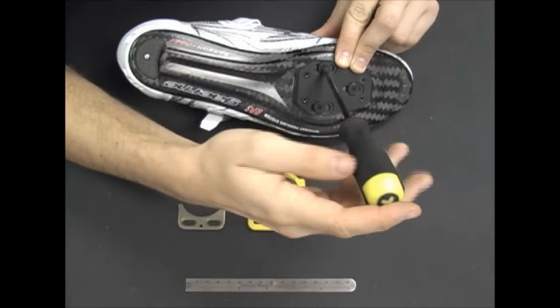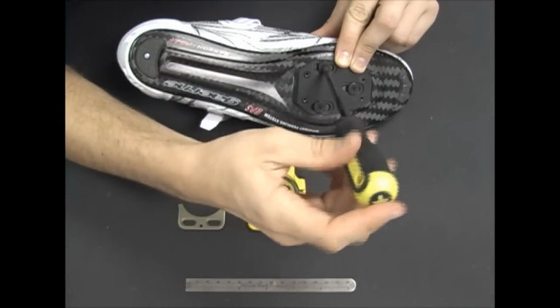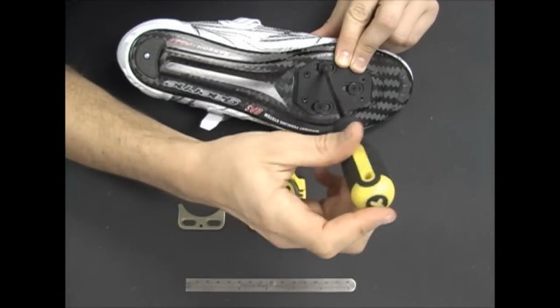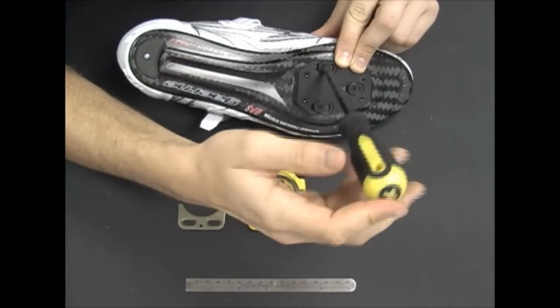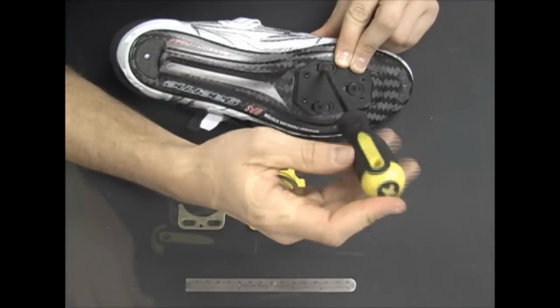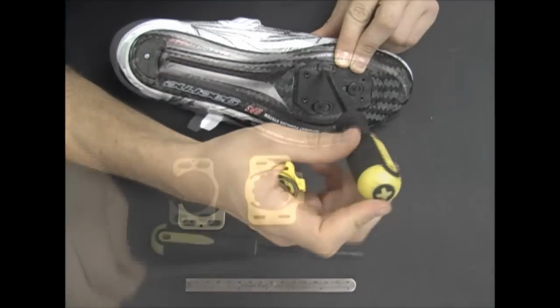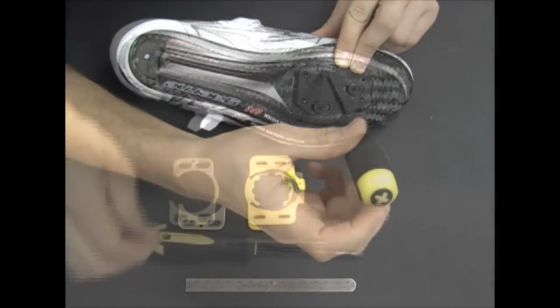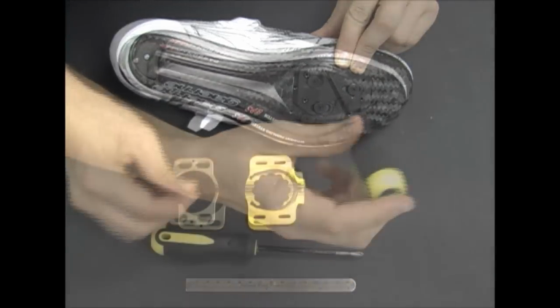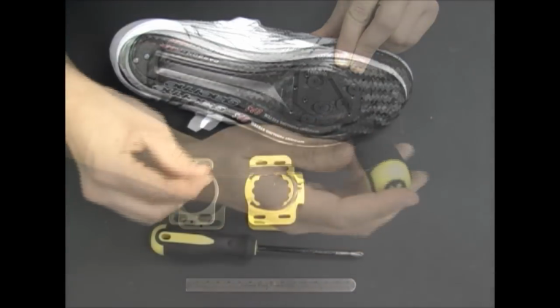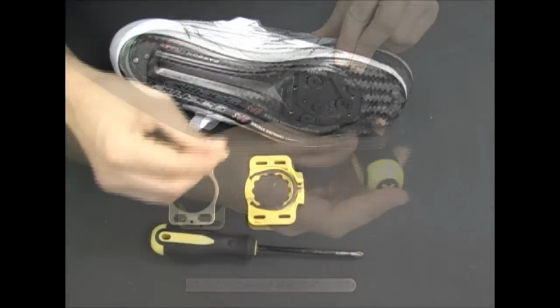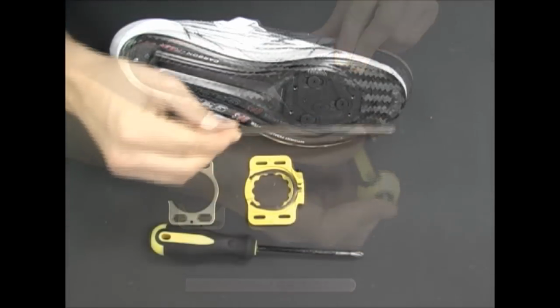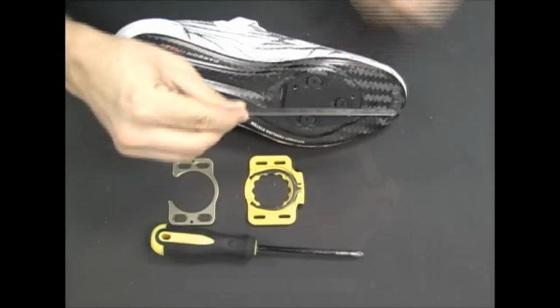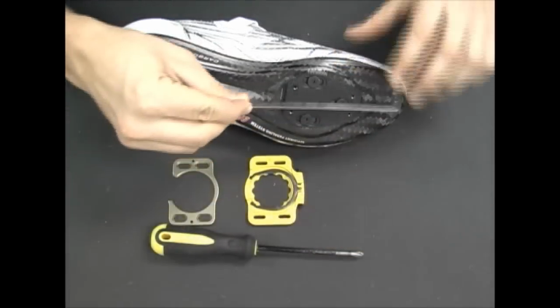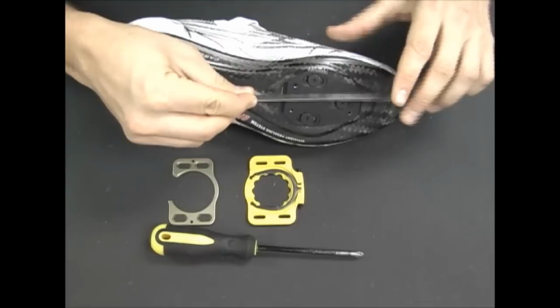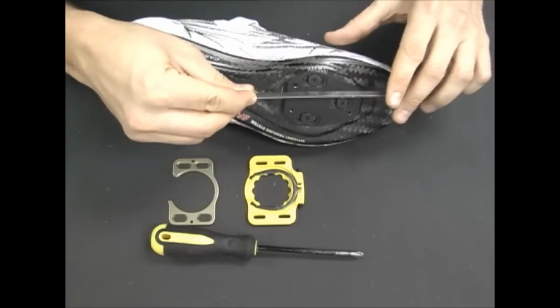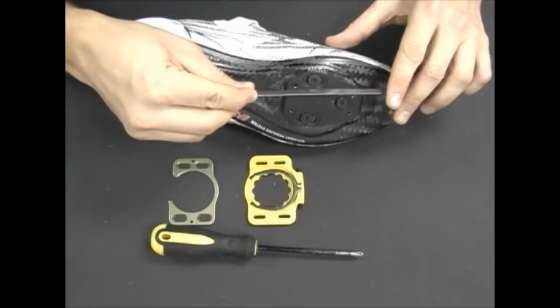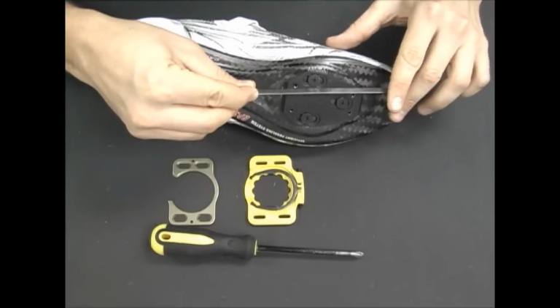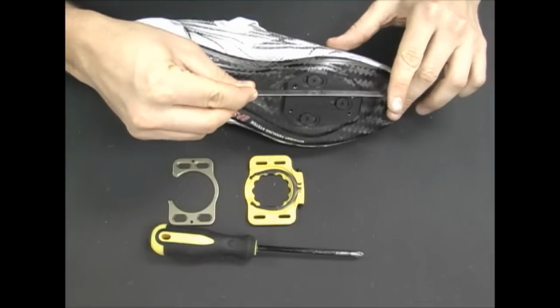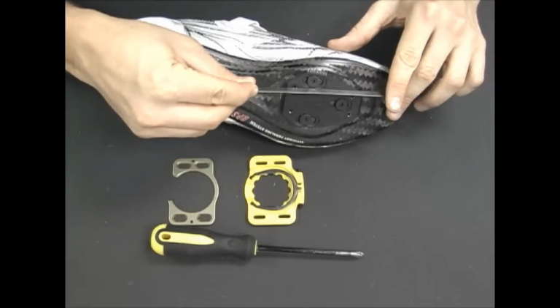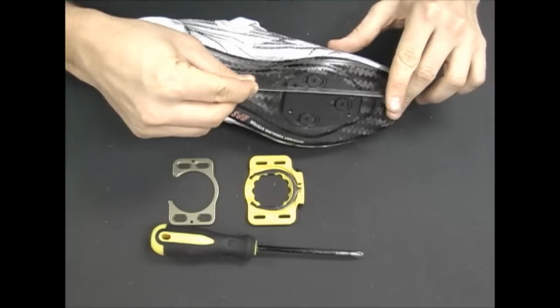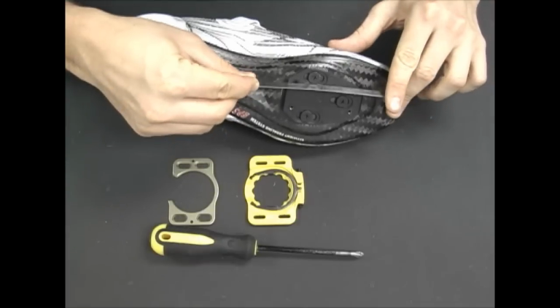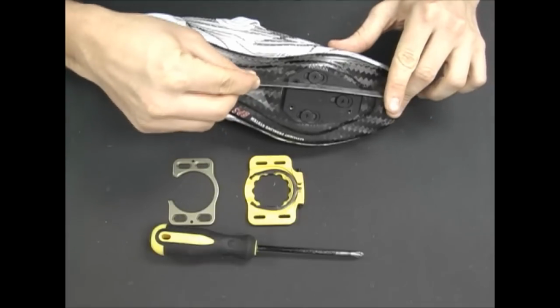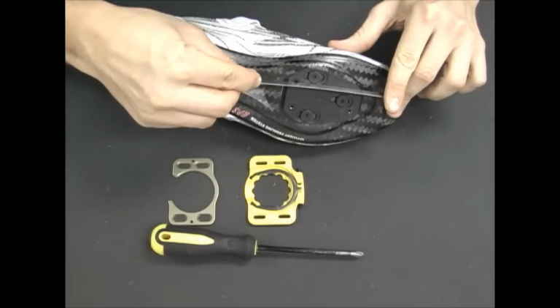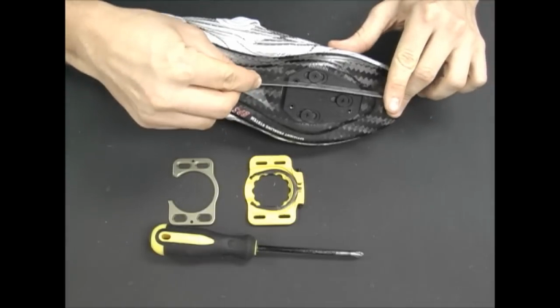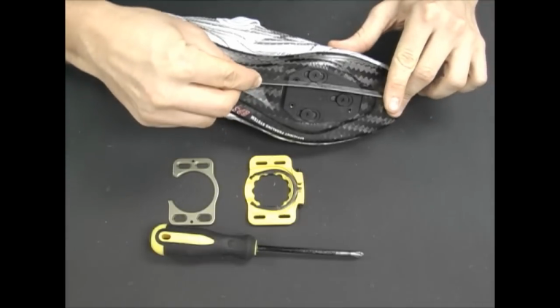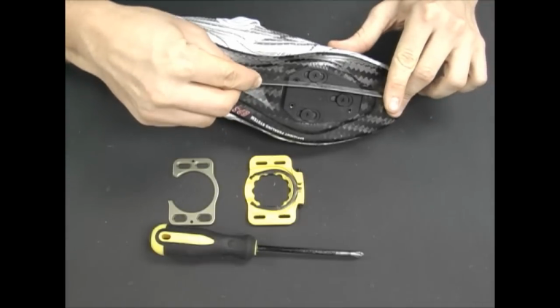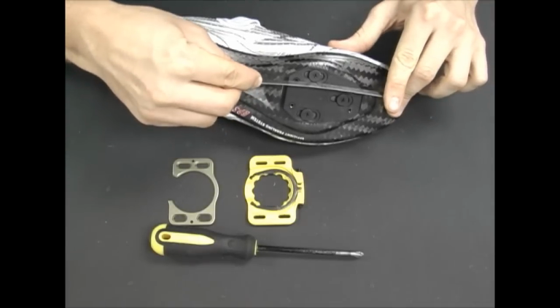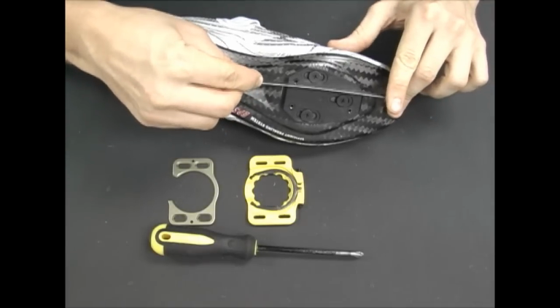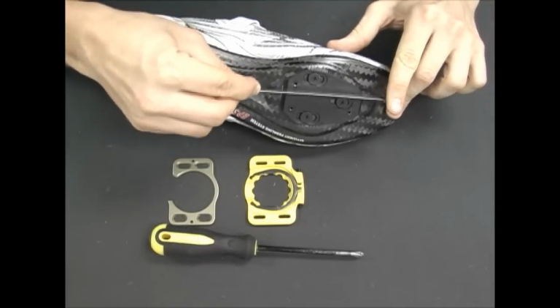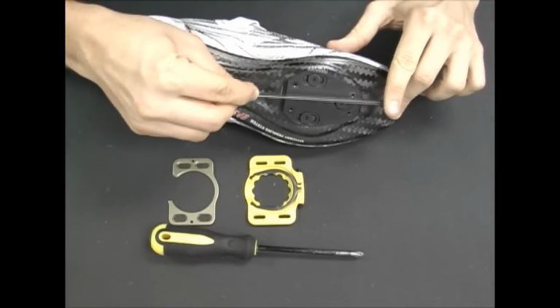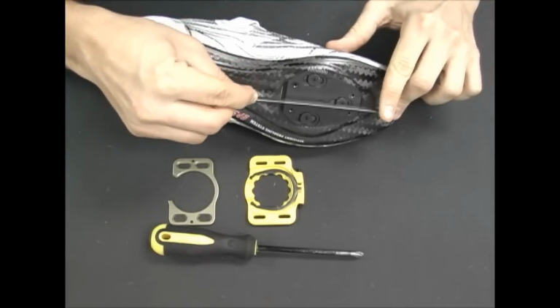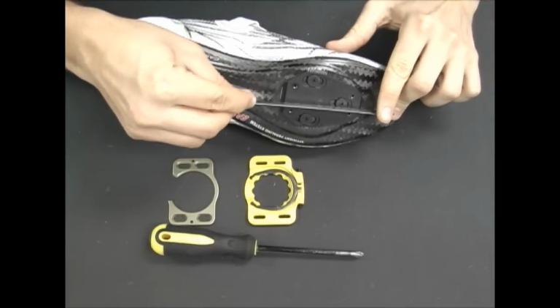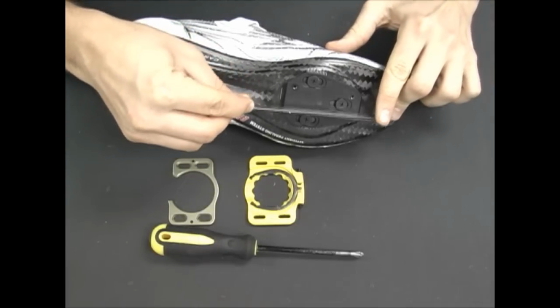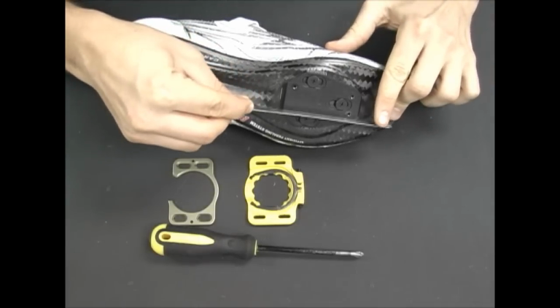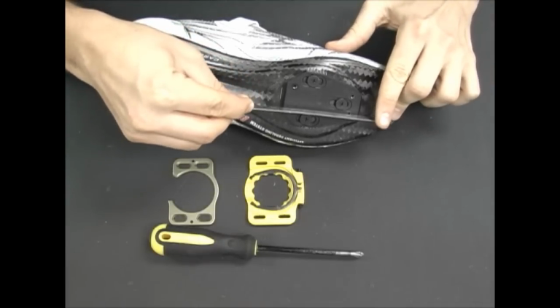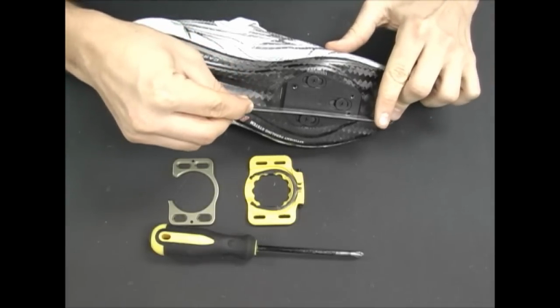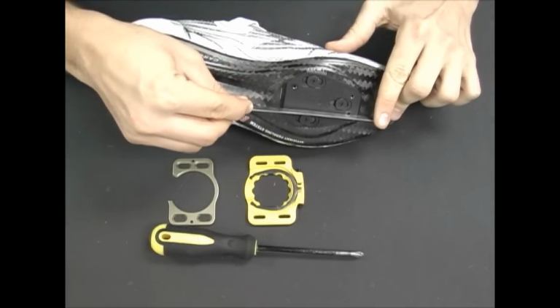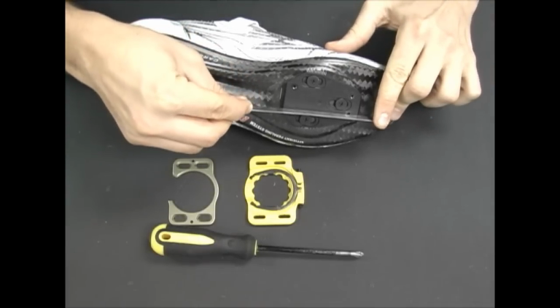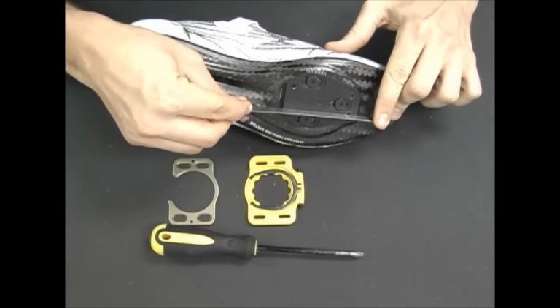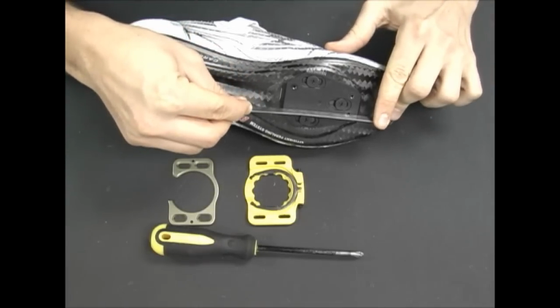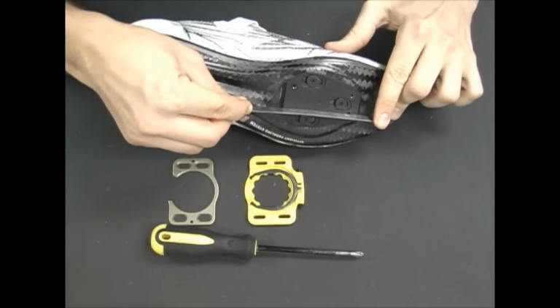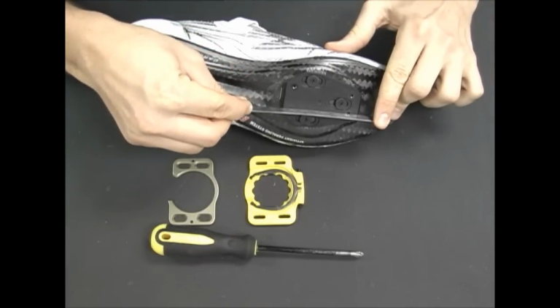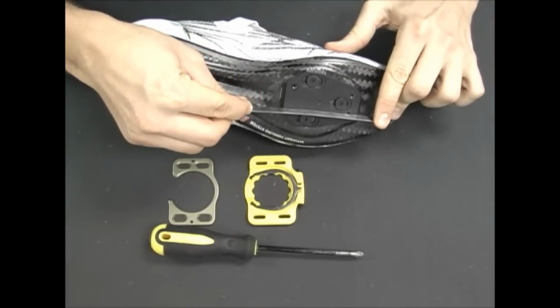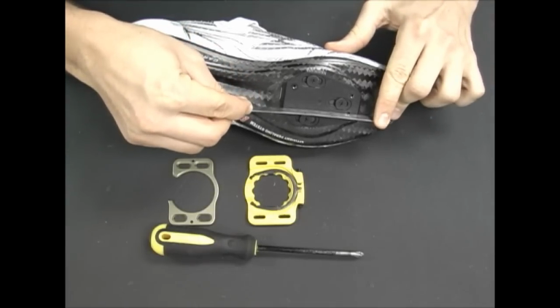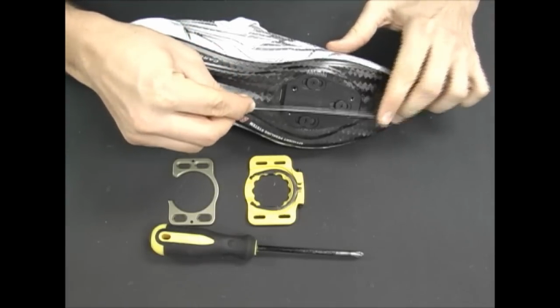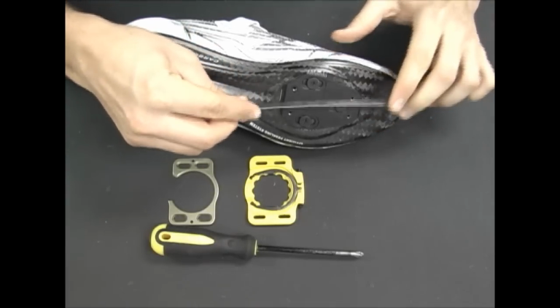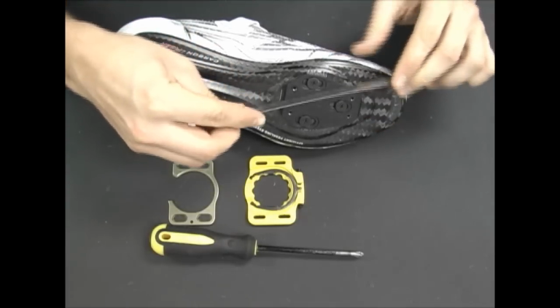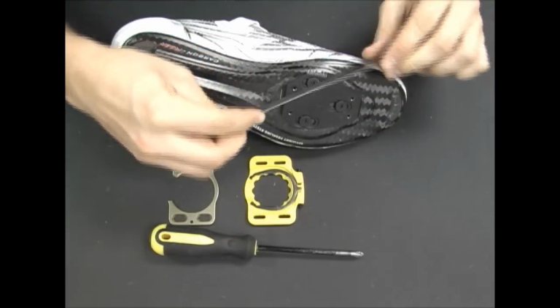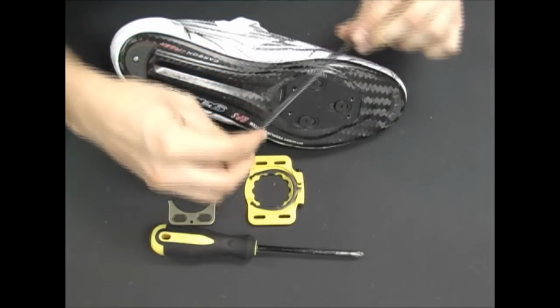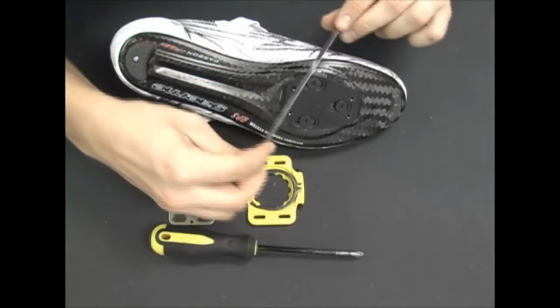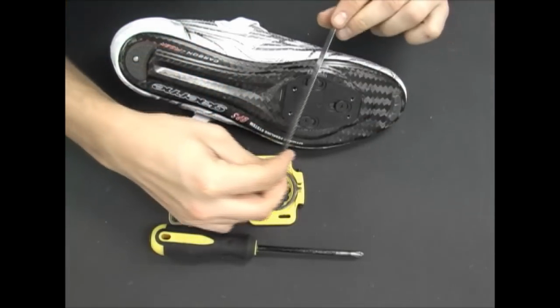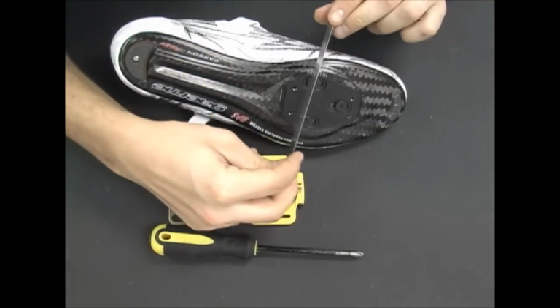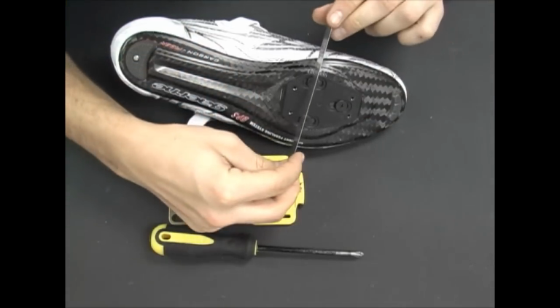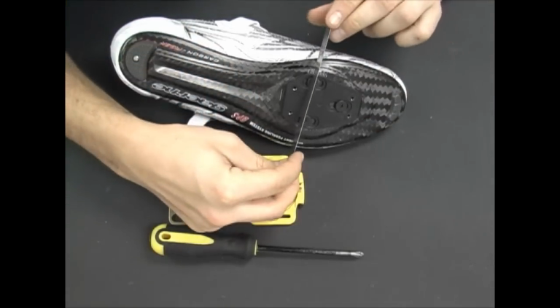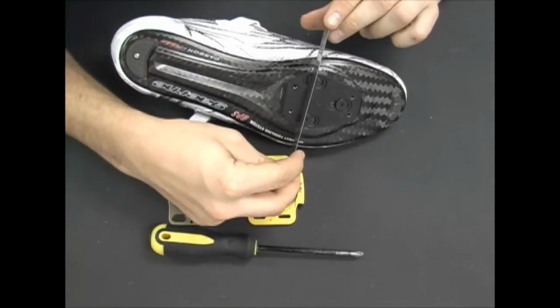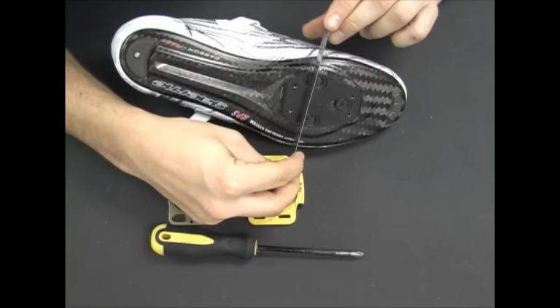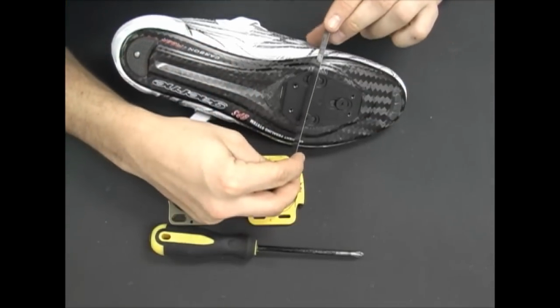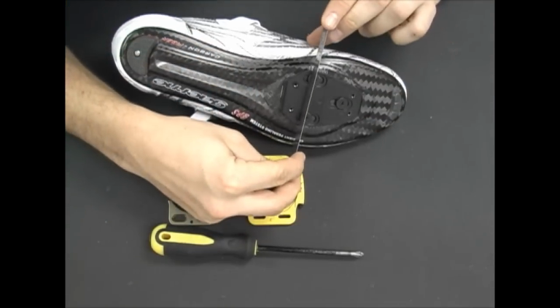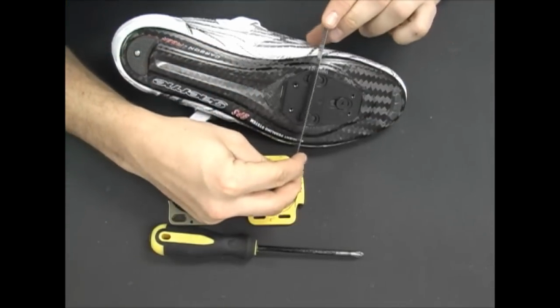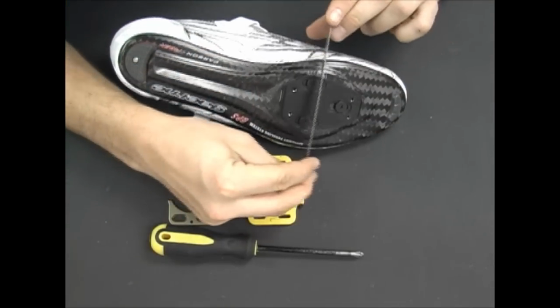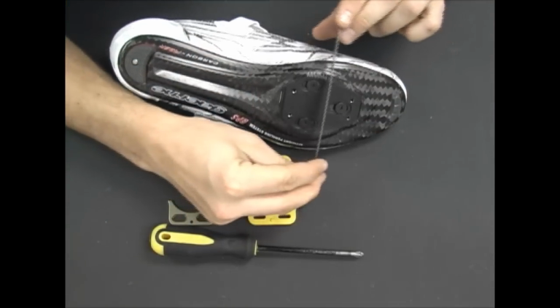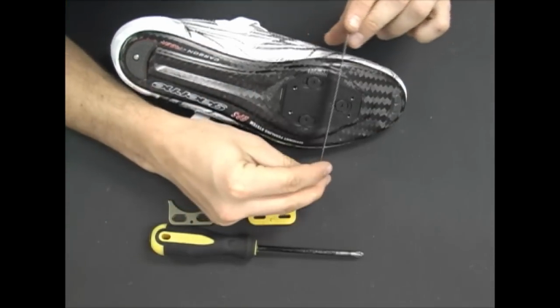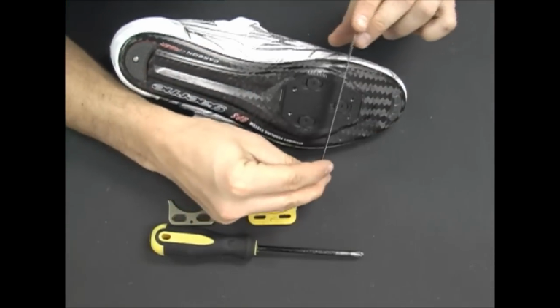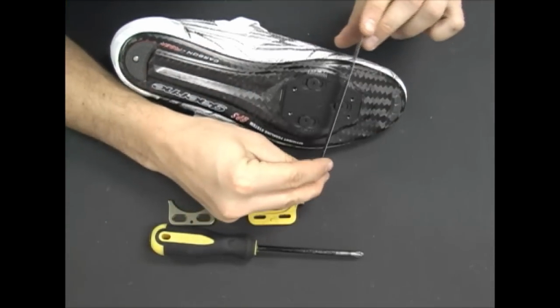After mounting the base plate to the shoe, run a straight edge along the surface of the base plate or set it on a flat surface to ensure that there is no bowing.